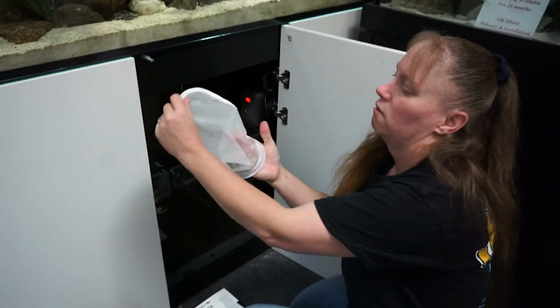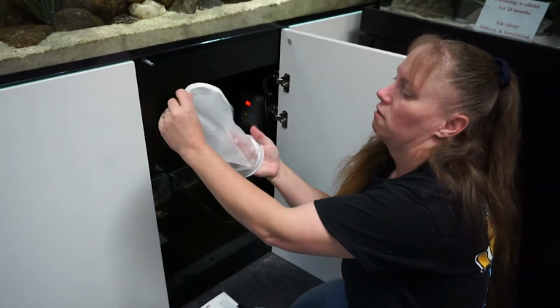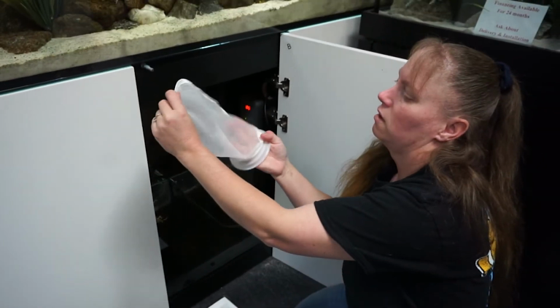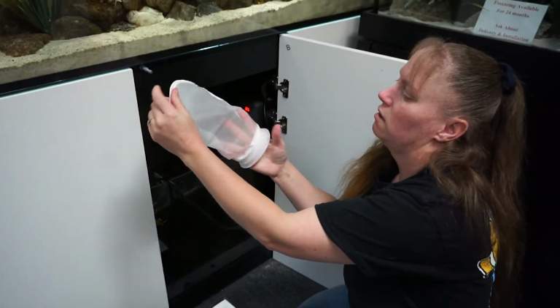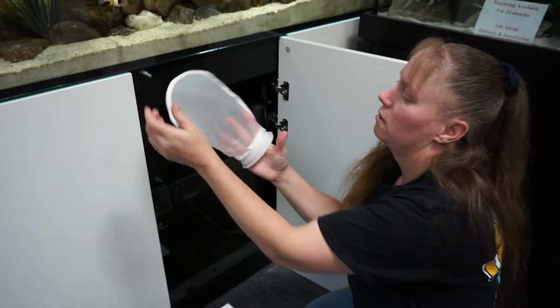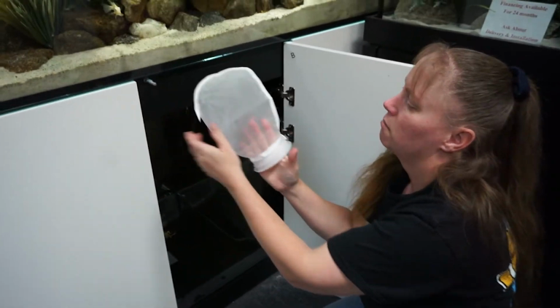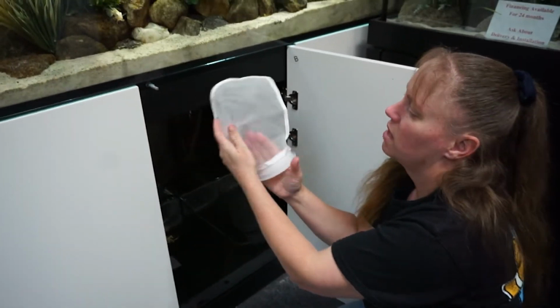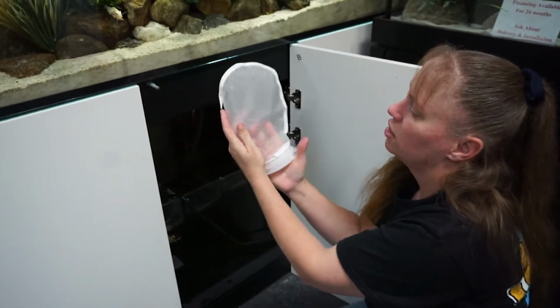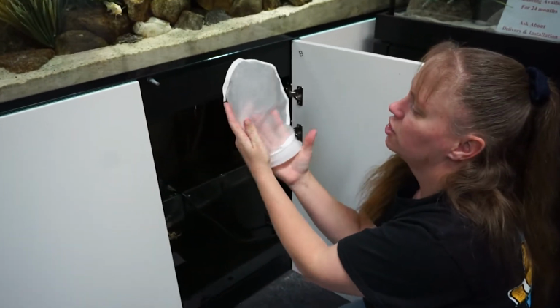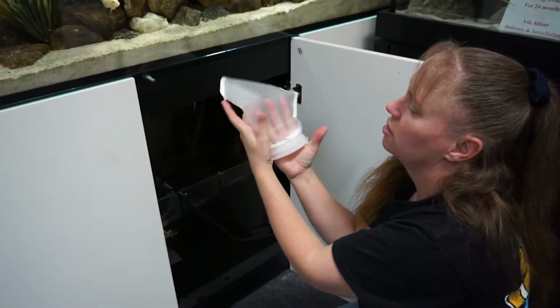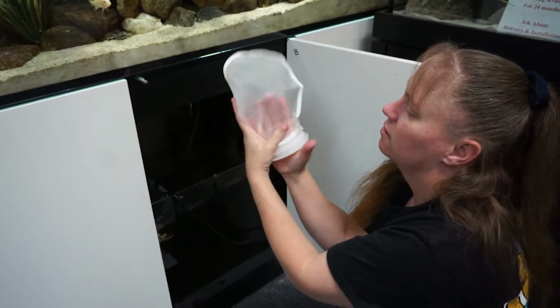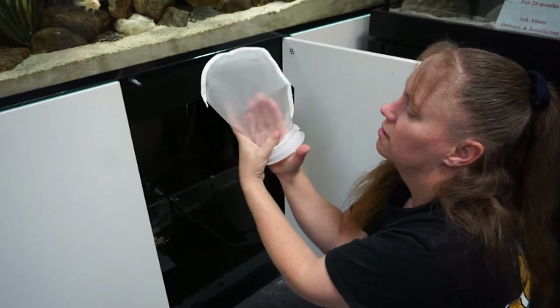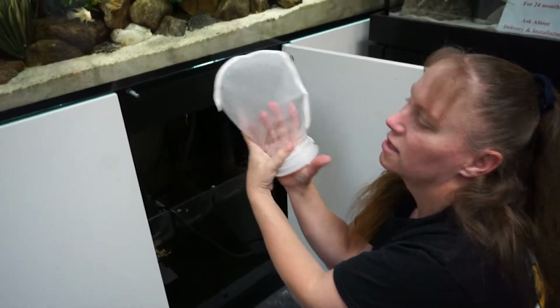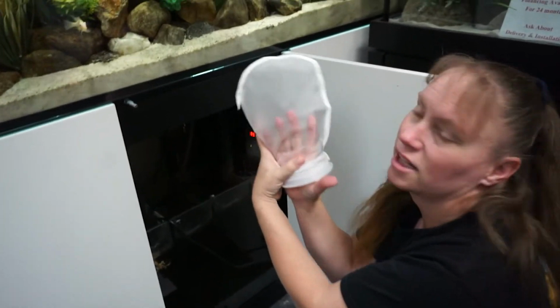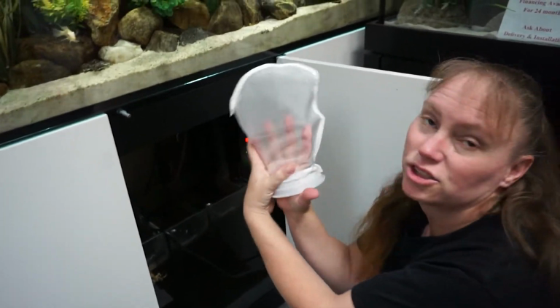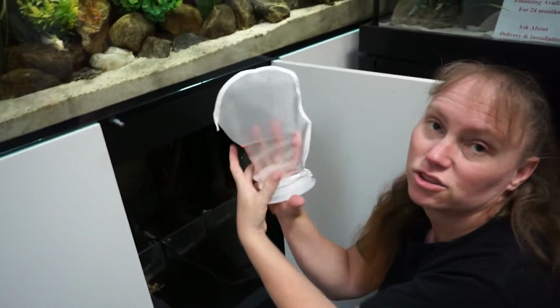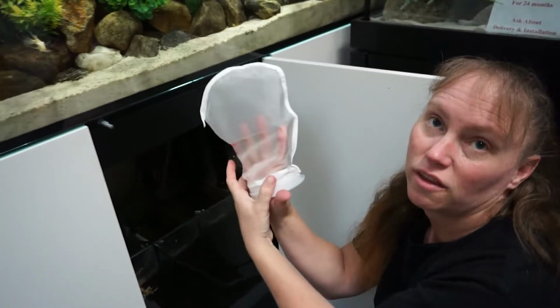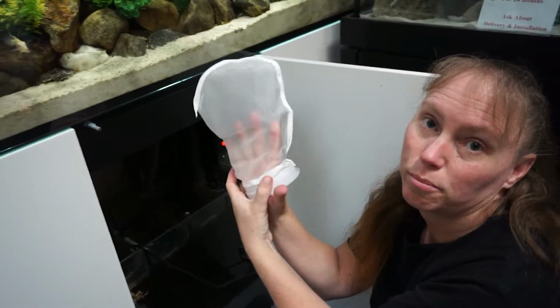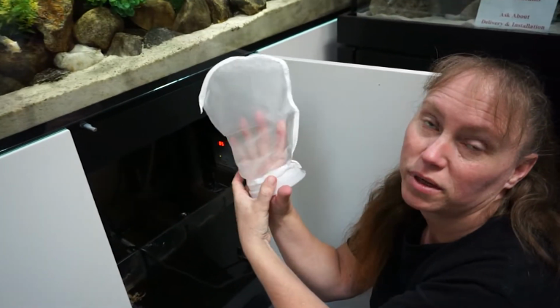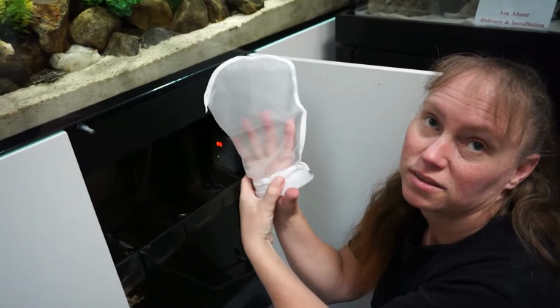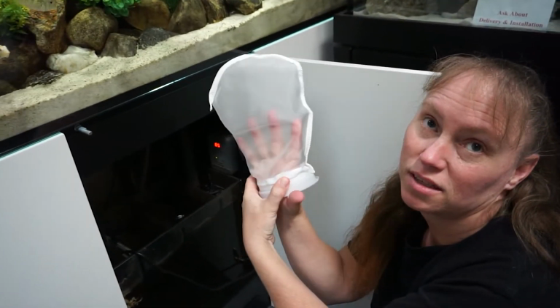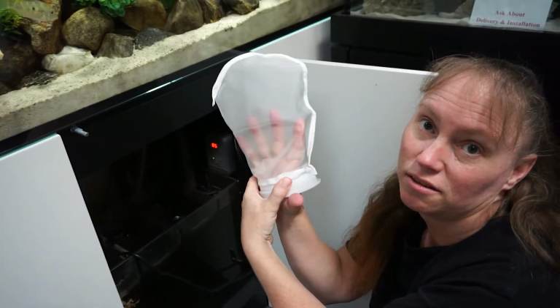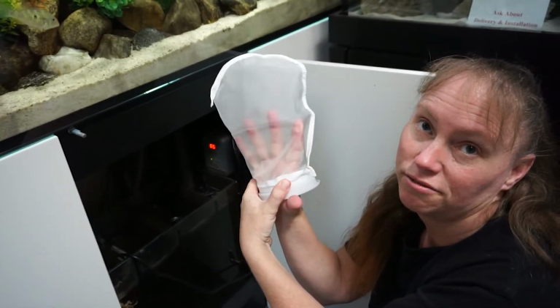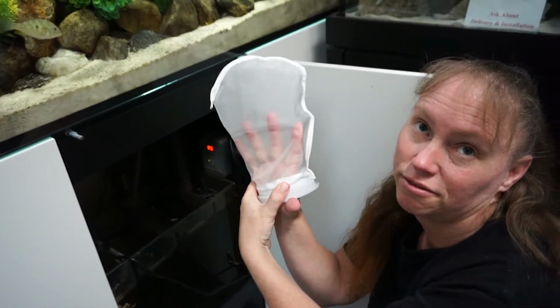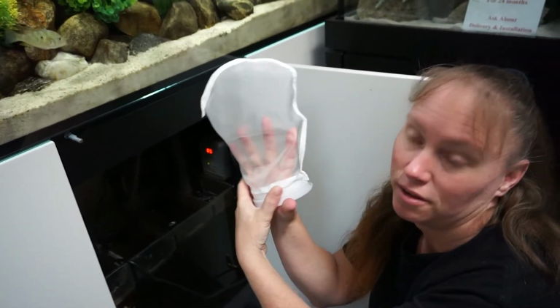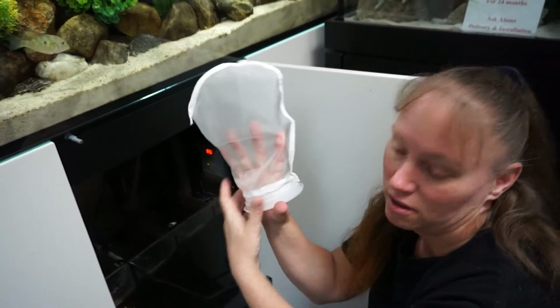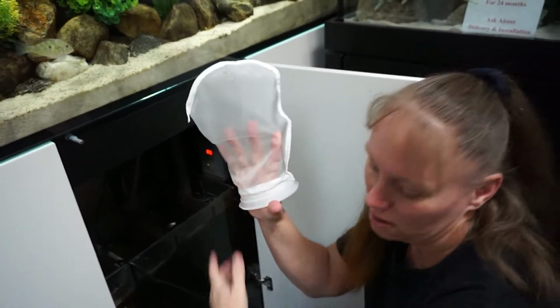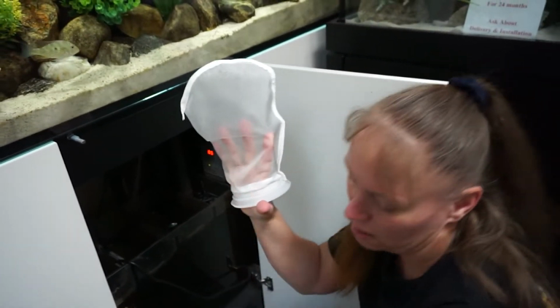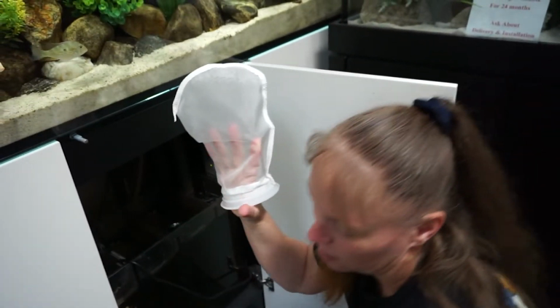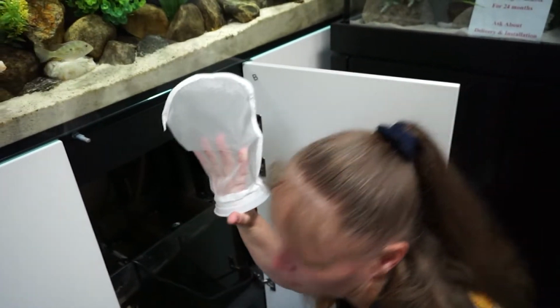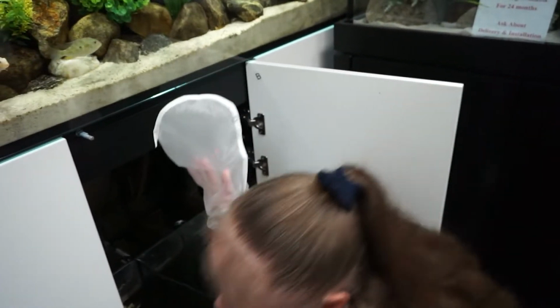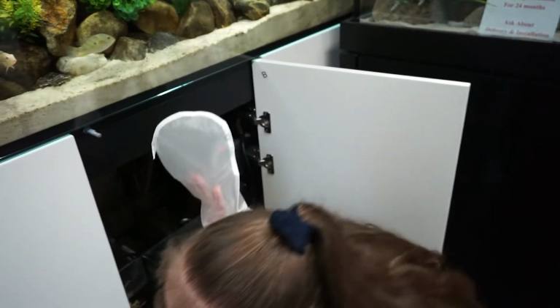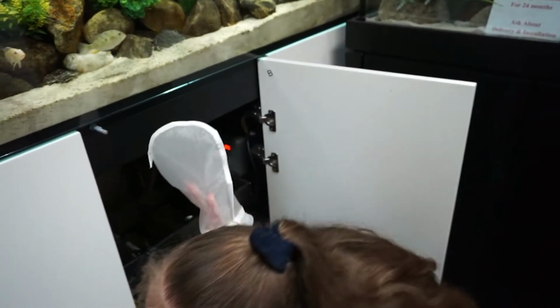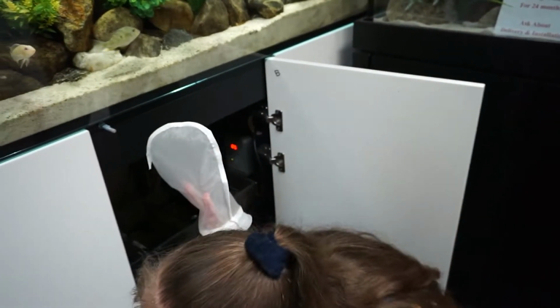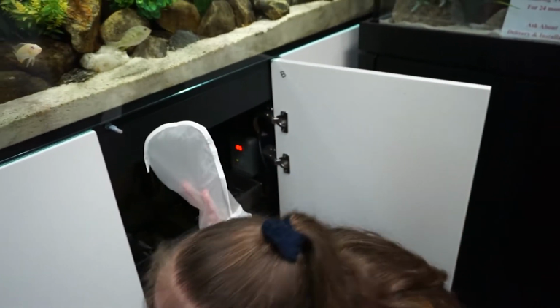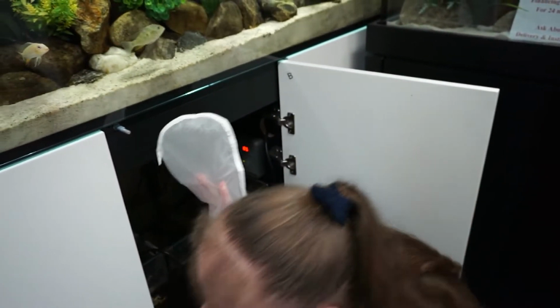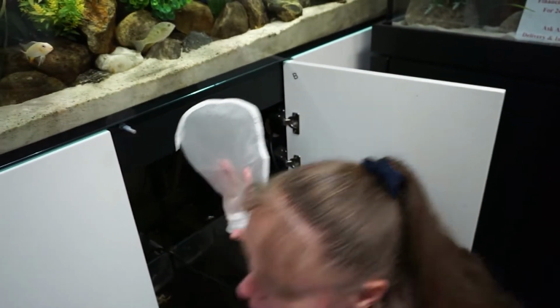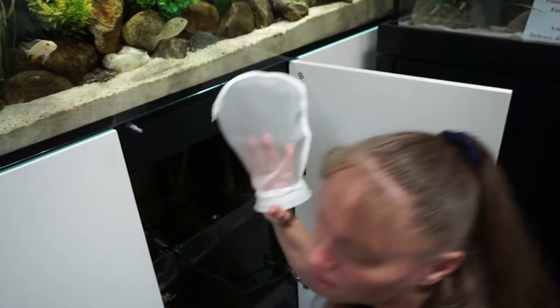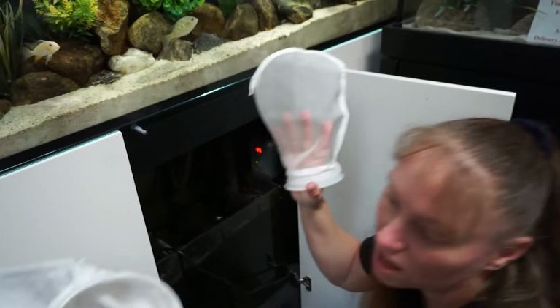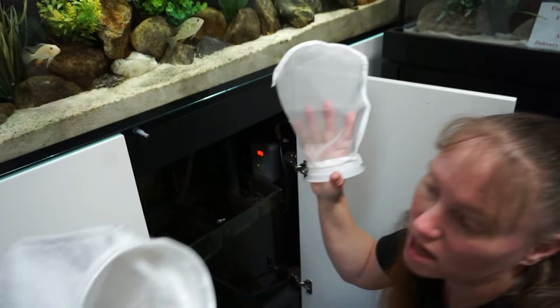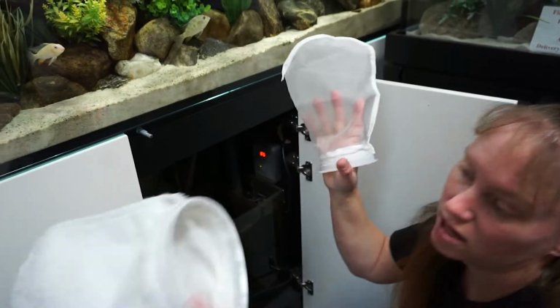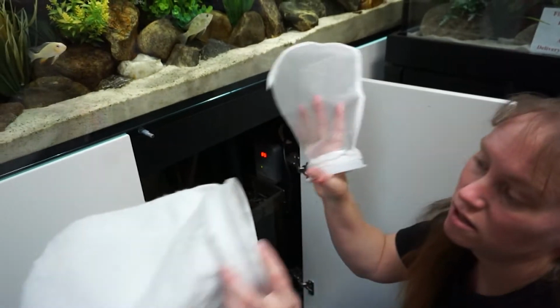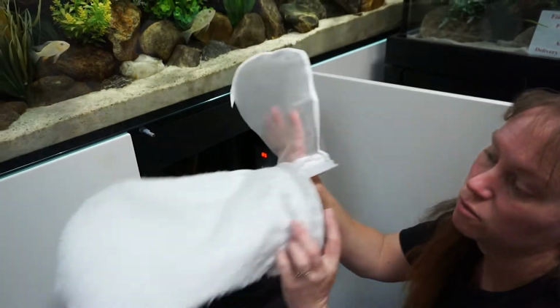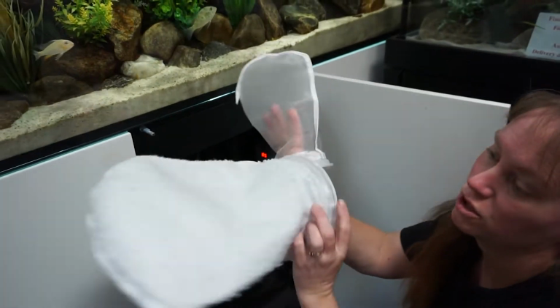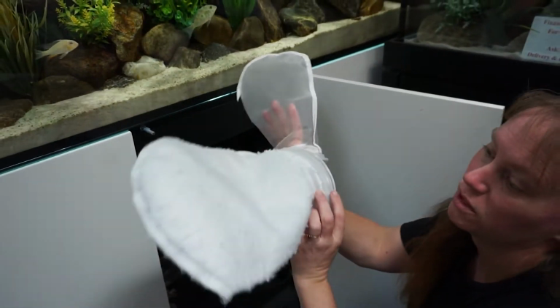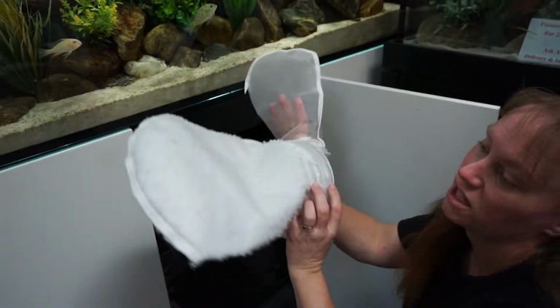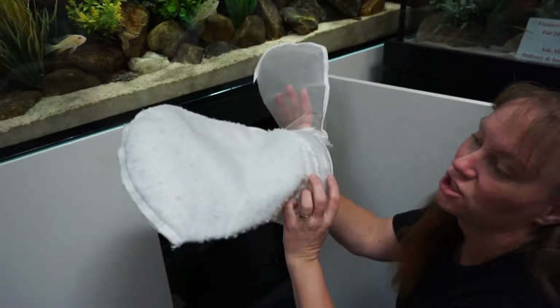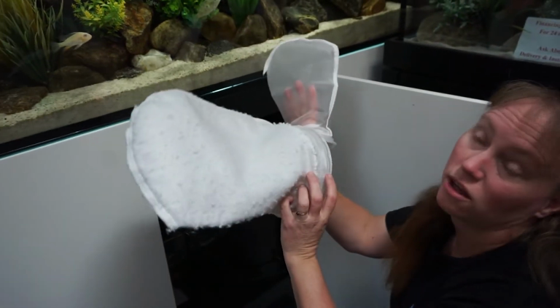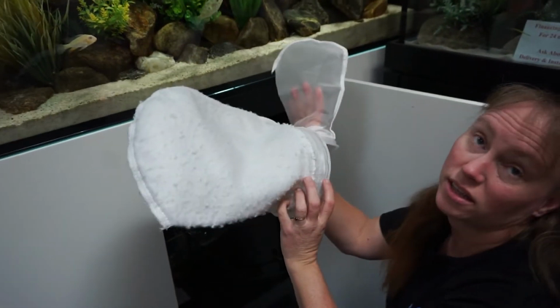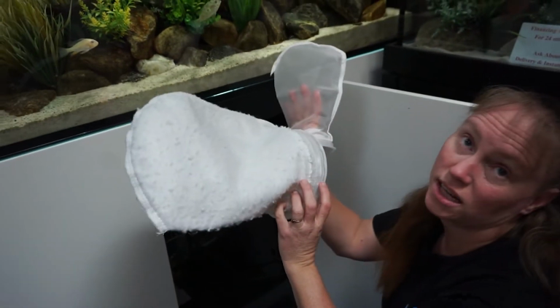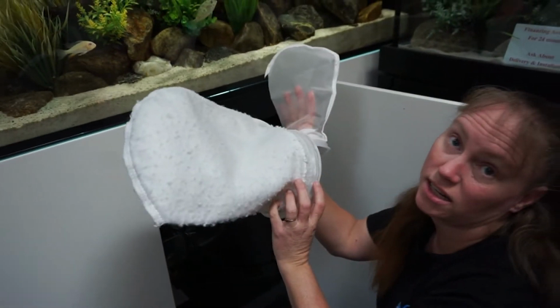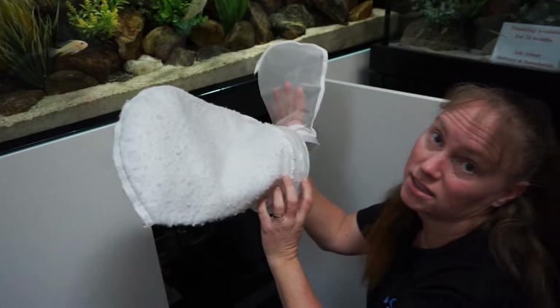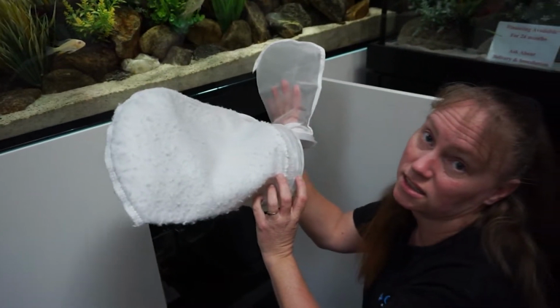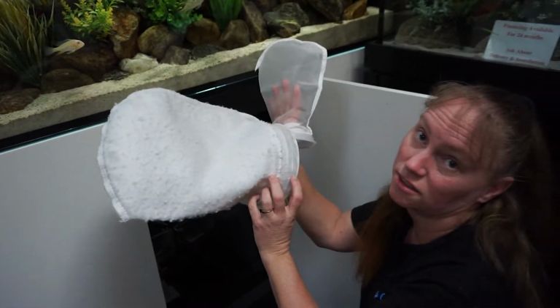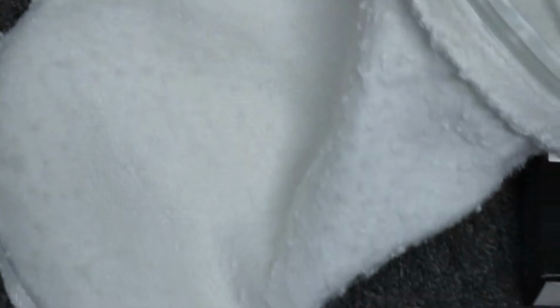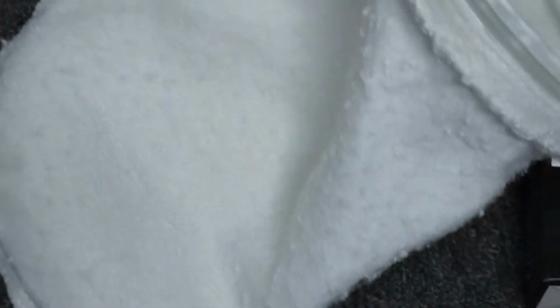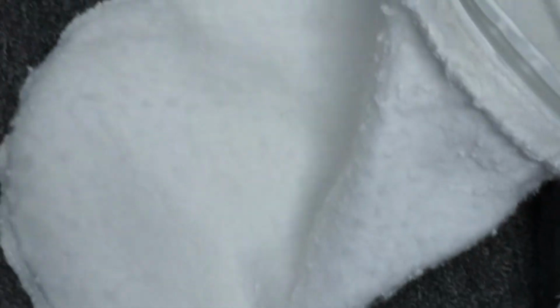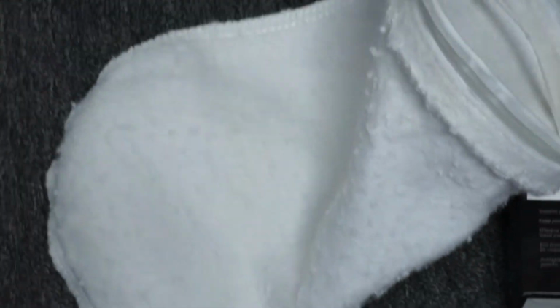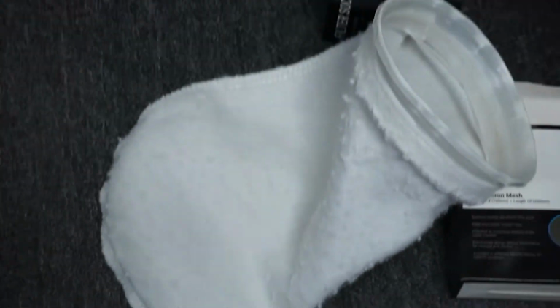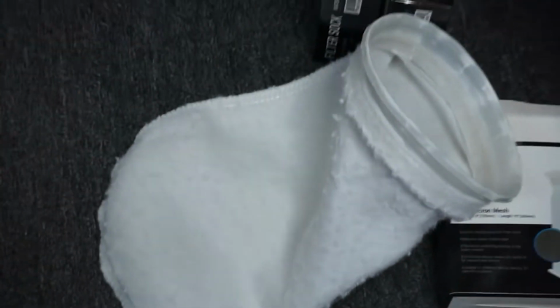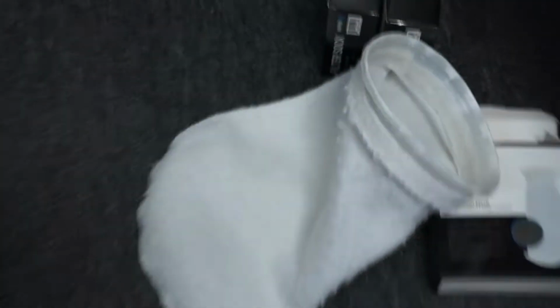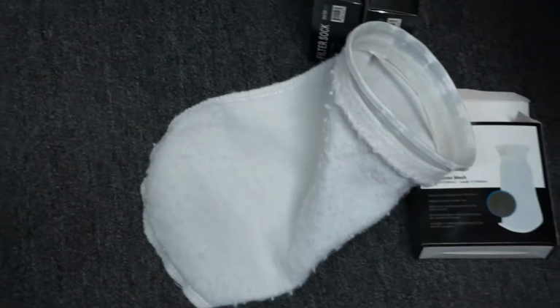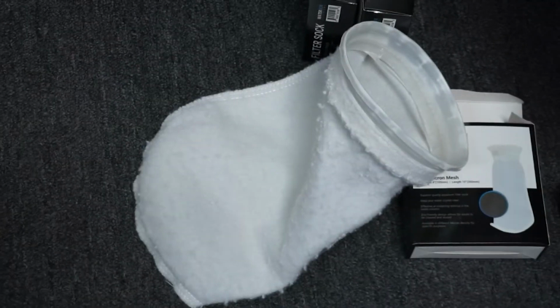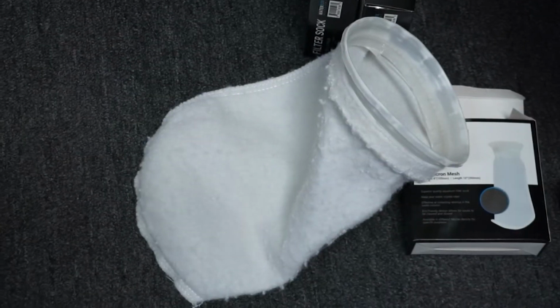The mesh catches all the big stuff. Then you have the felt kind, which catches all the tiny stuff that the mesh one didn't catch.